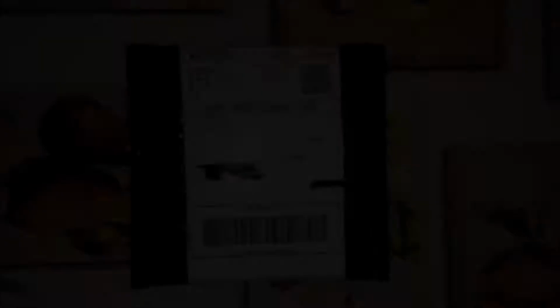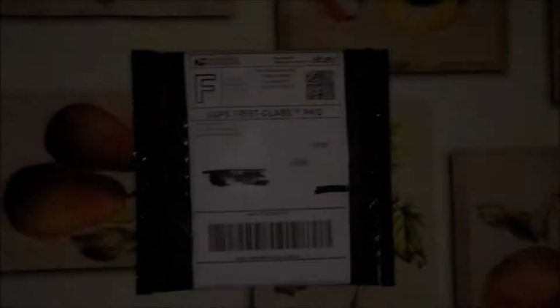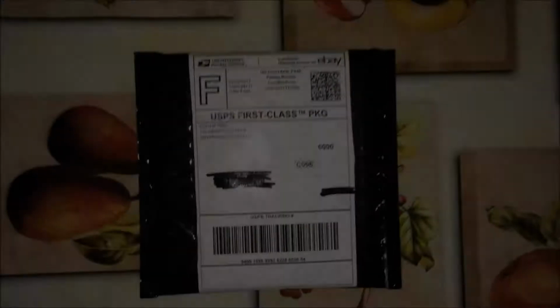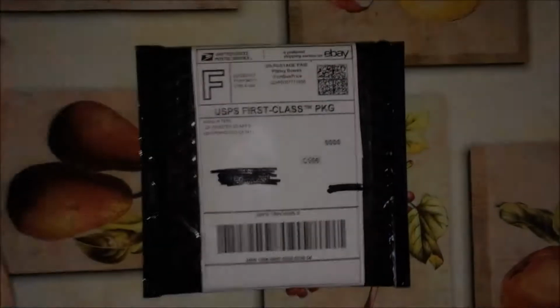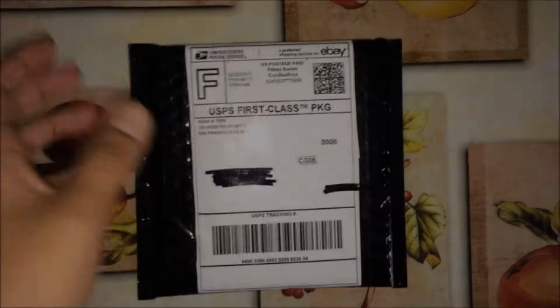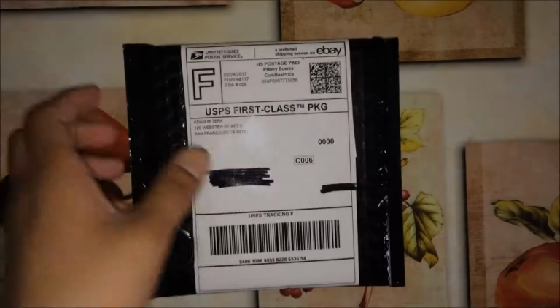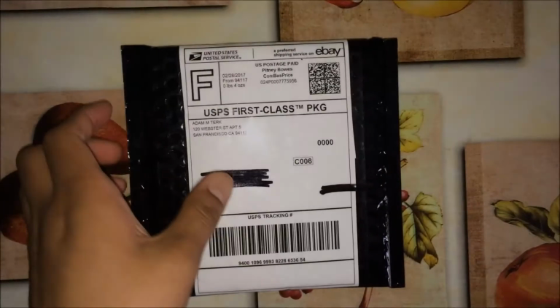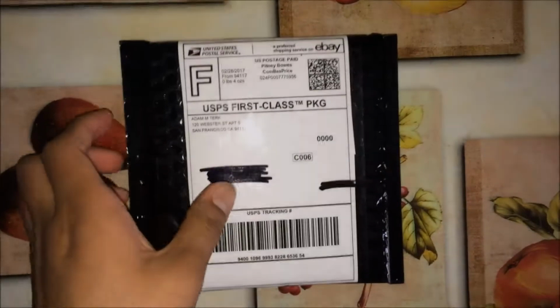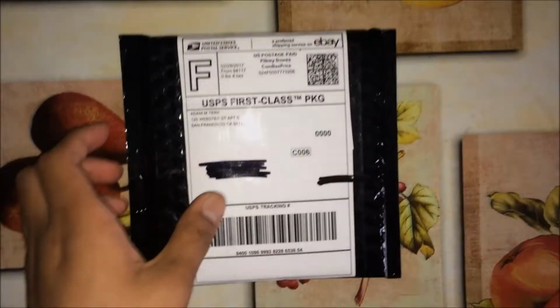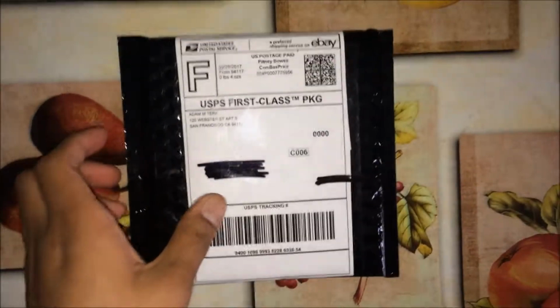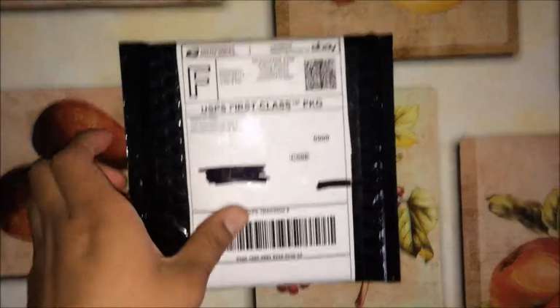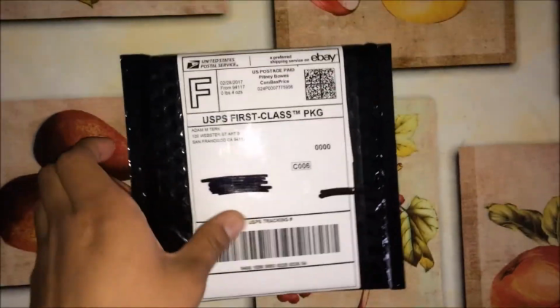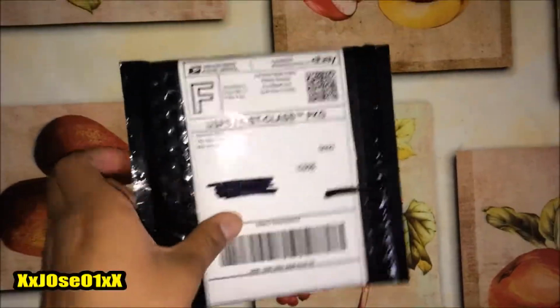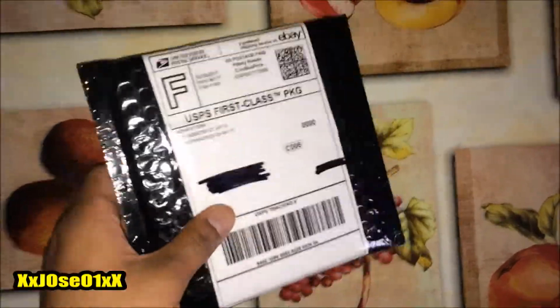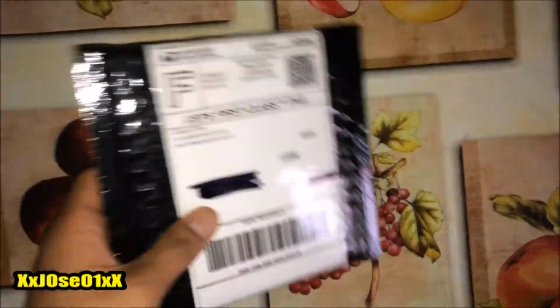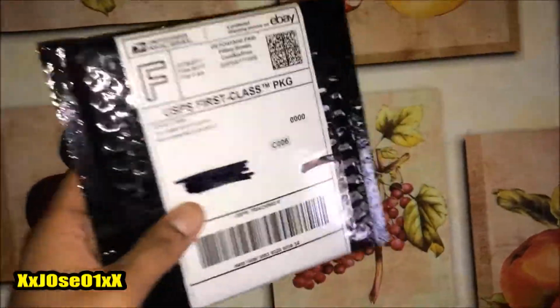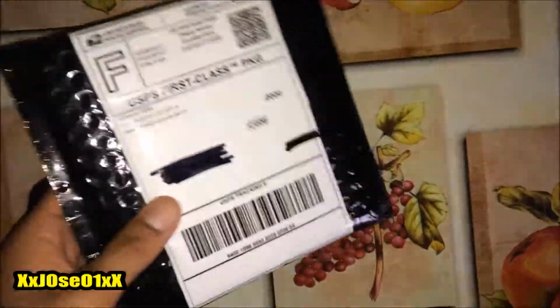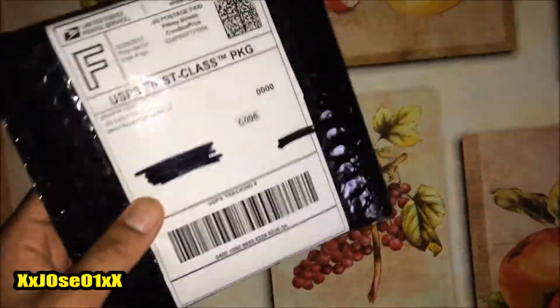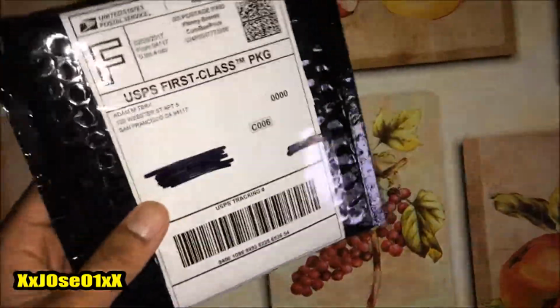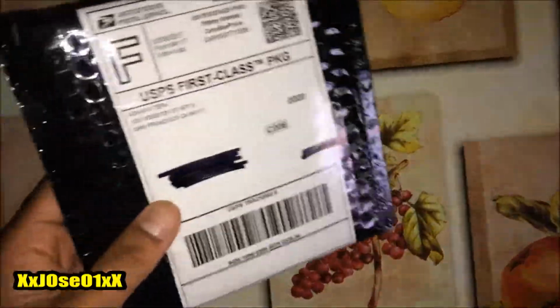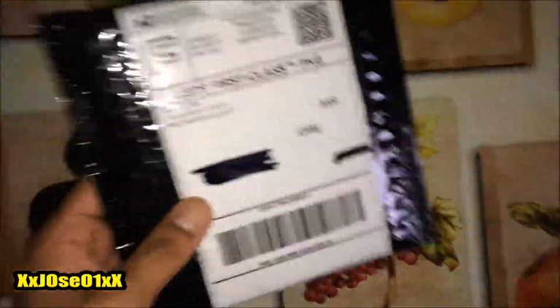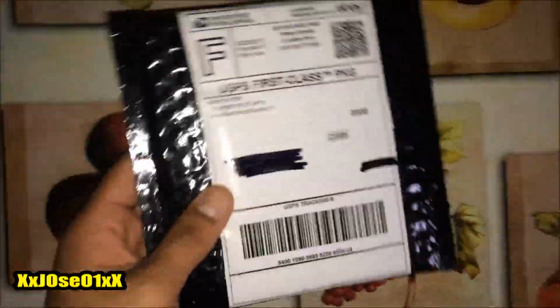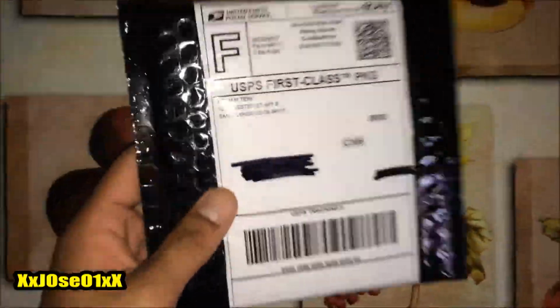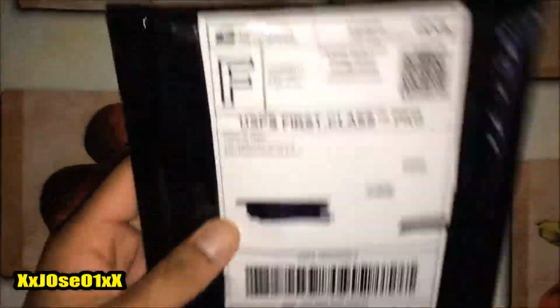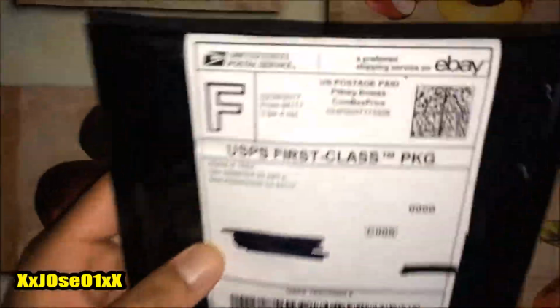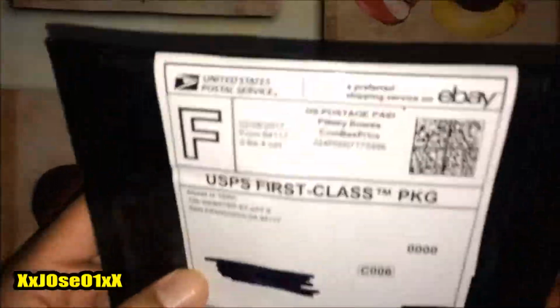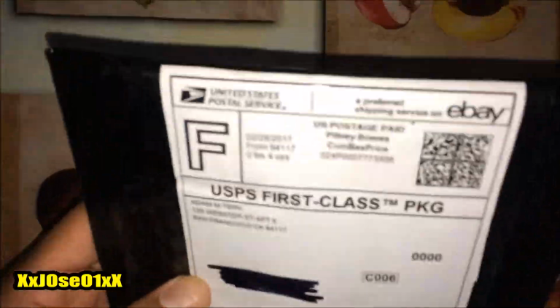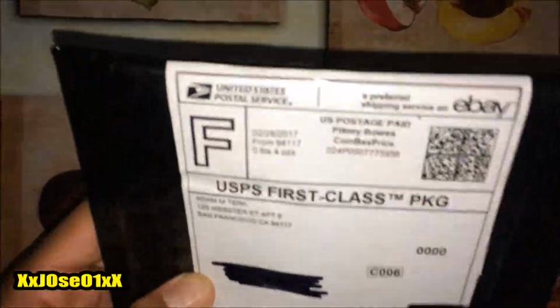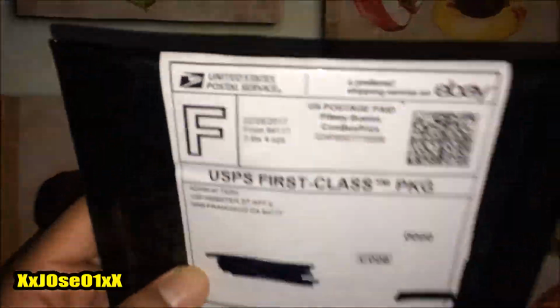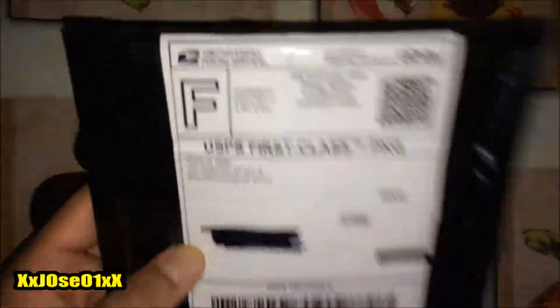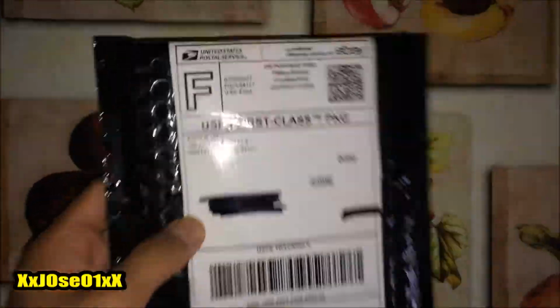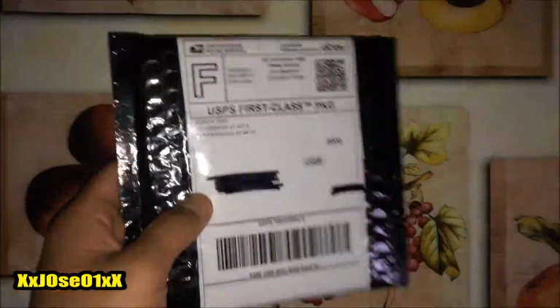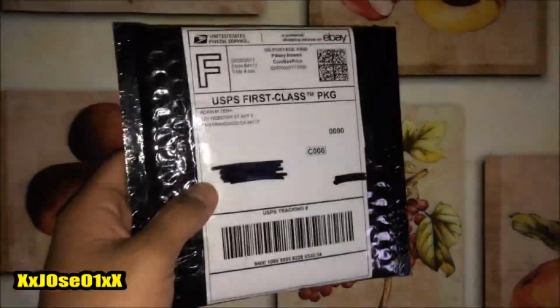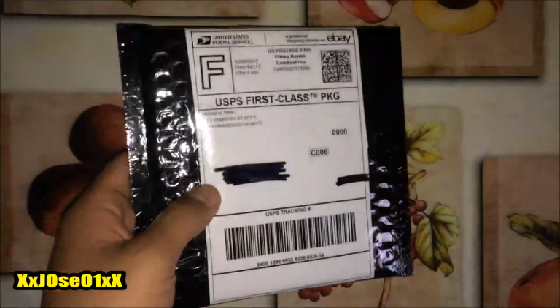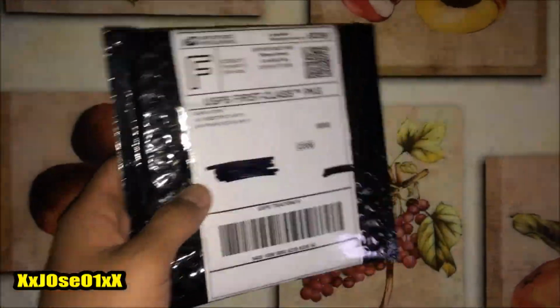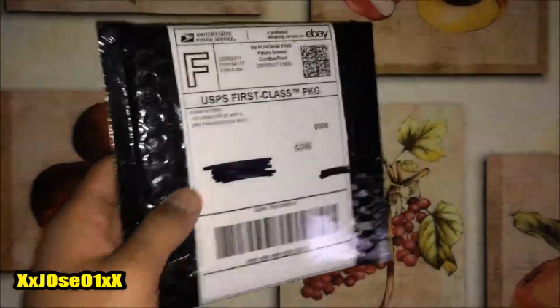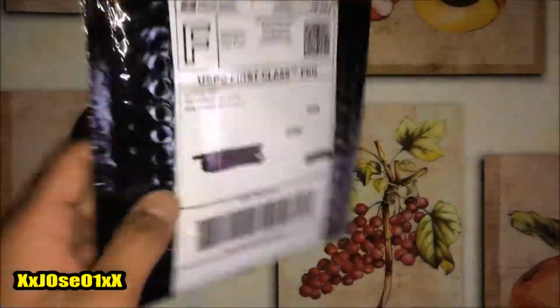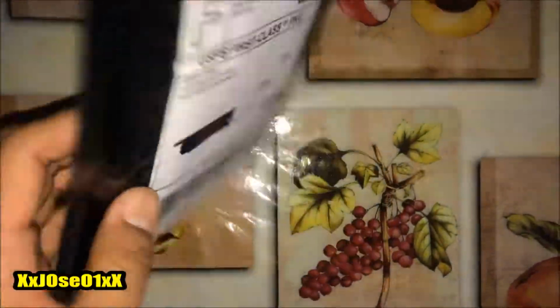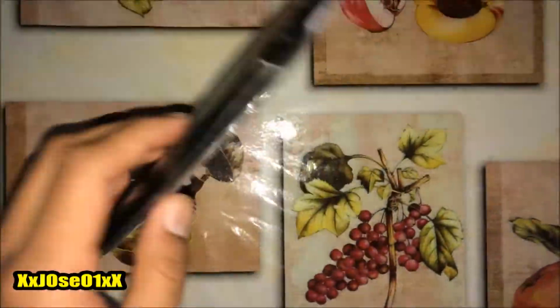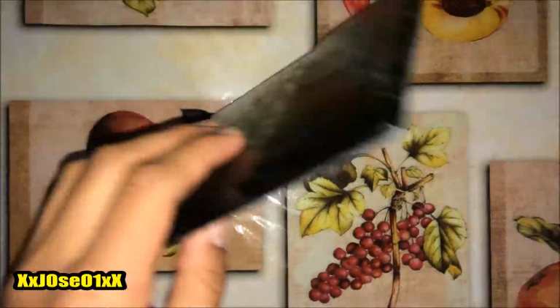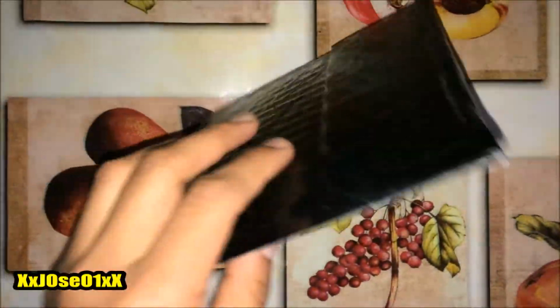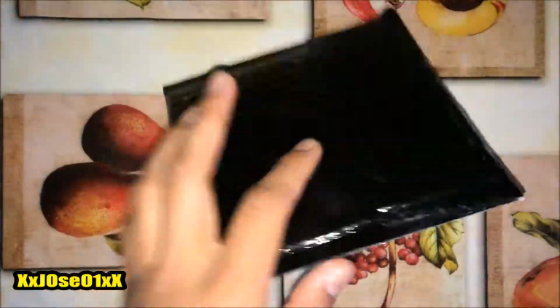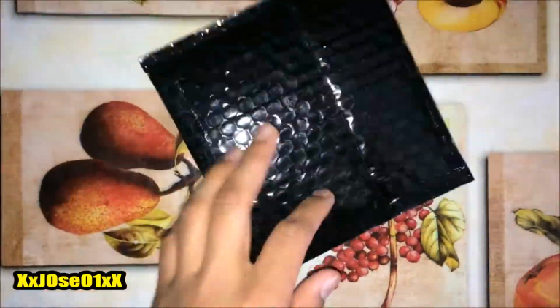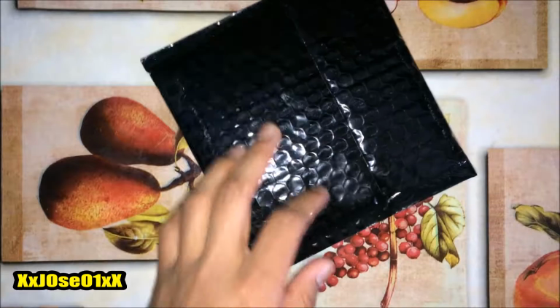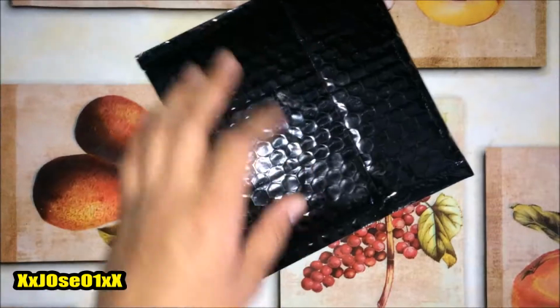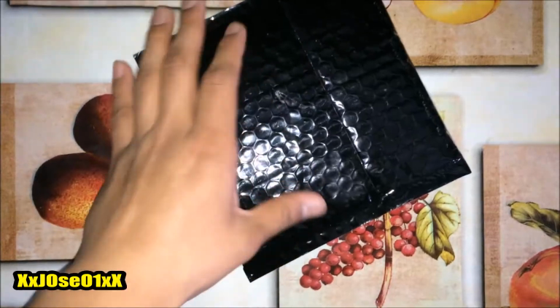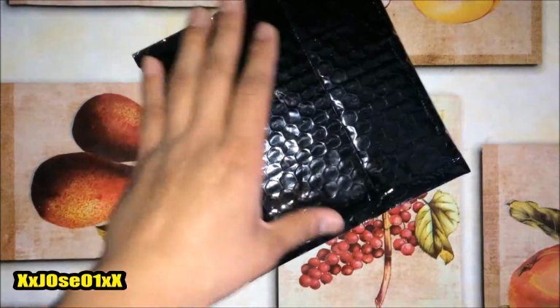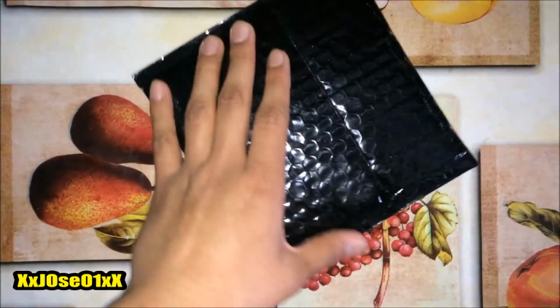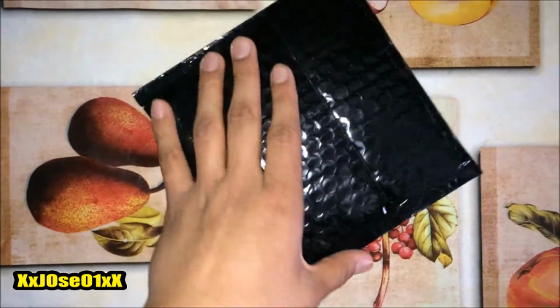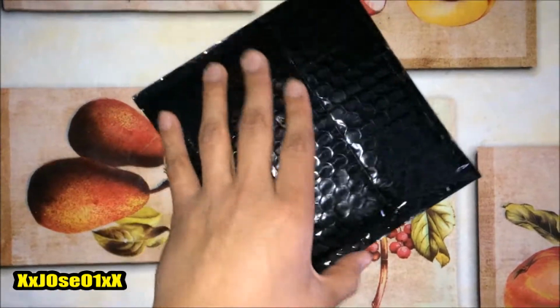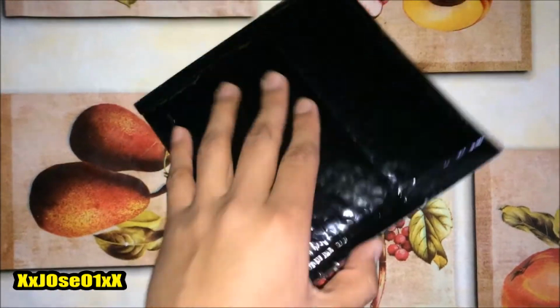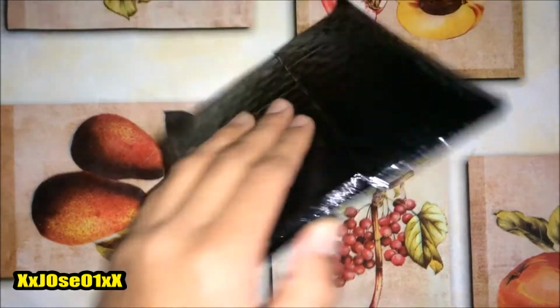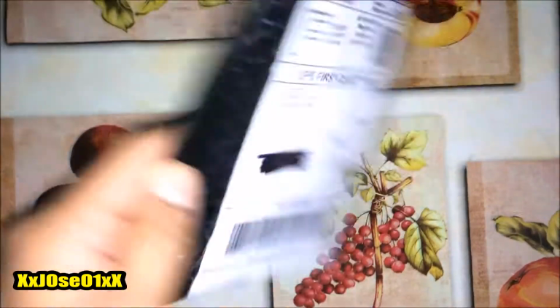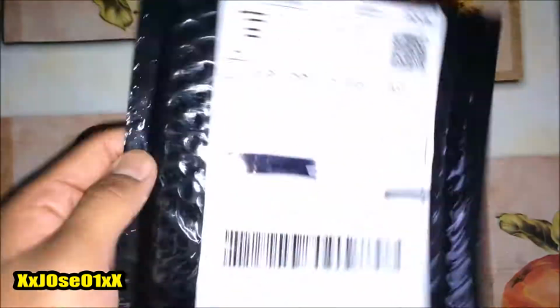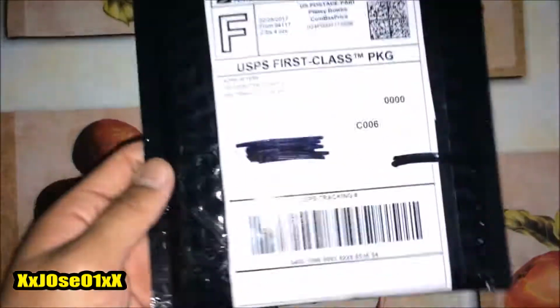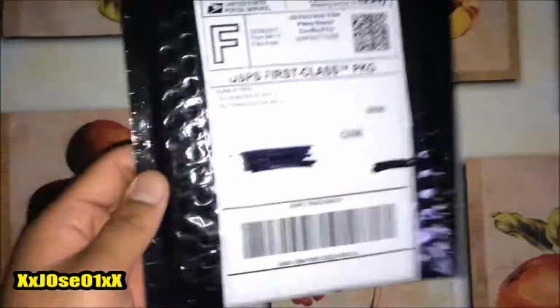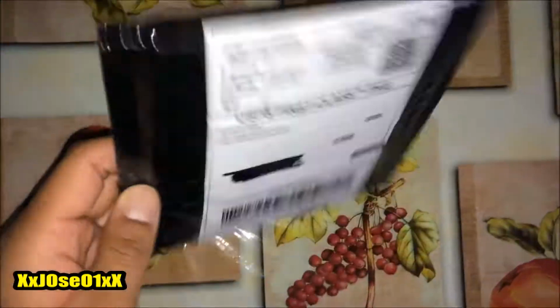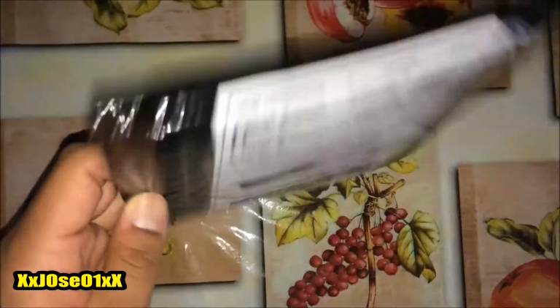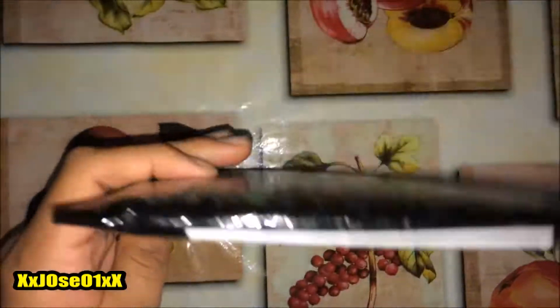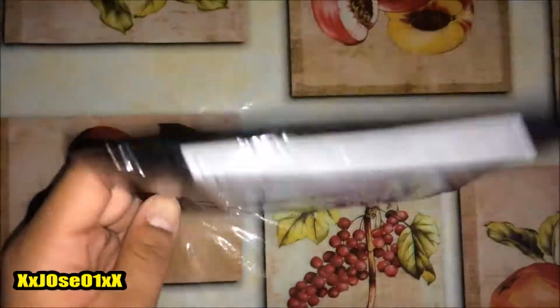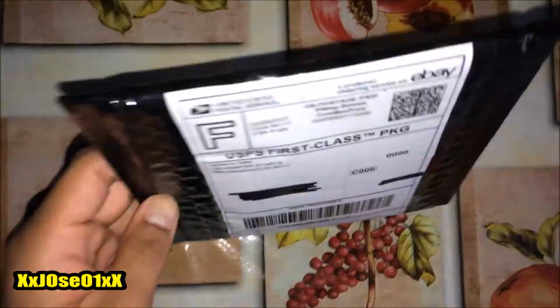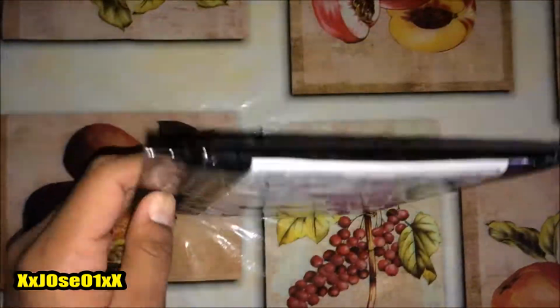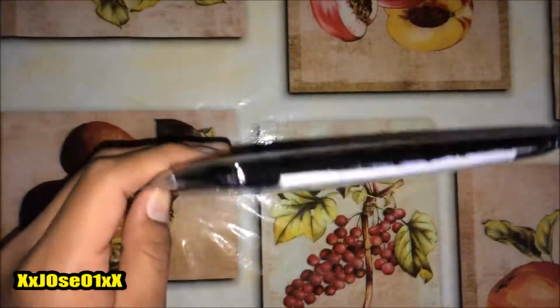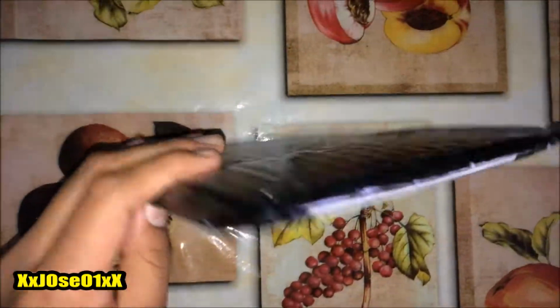Hi, what's up everybody? So today I'll be seeing this package straight from me right there. It's a fantasy package, all black, pretty nice.